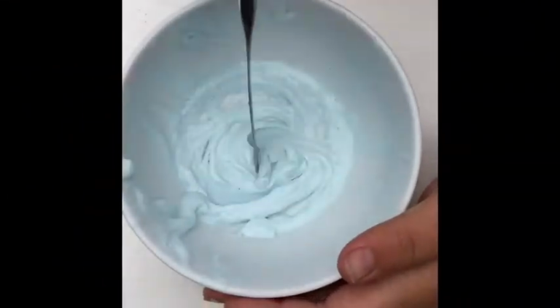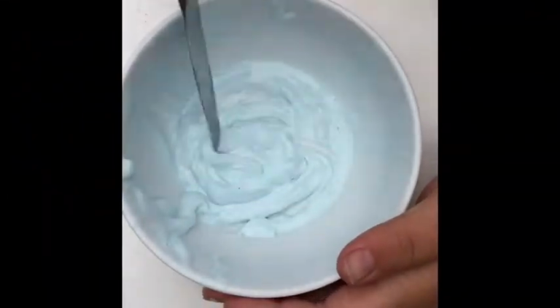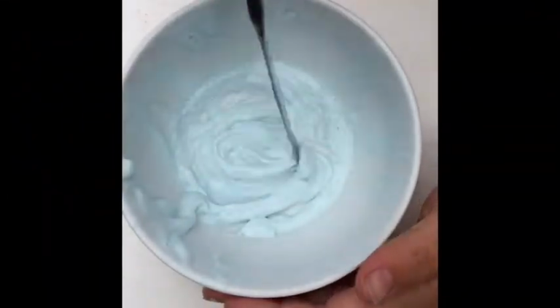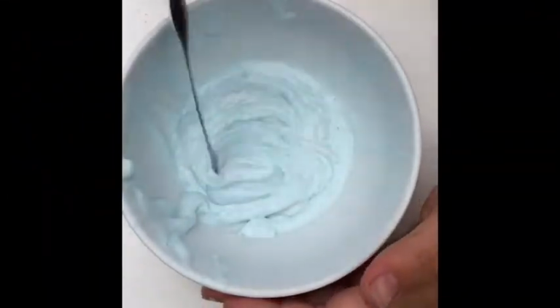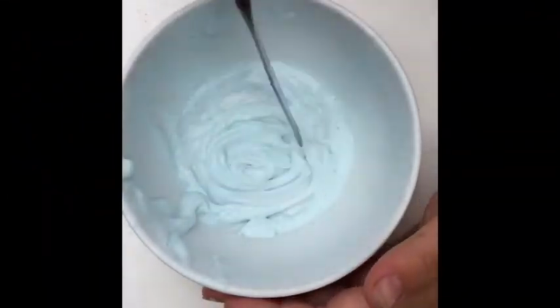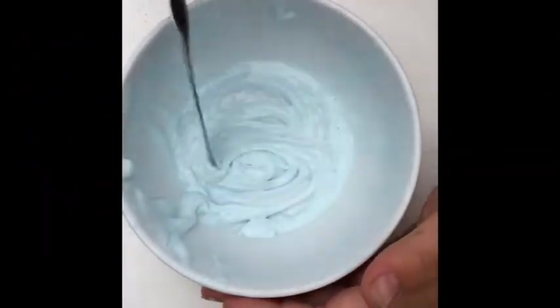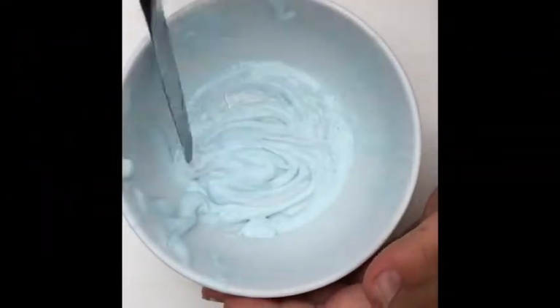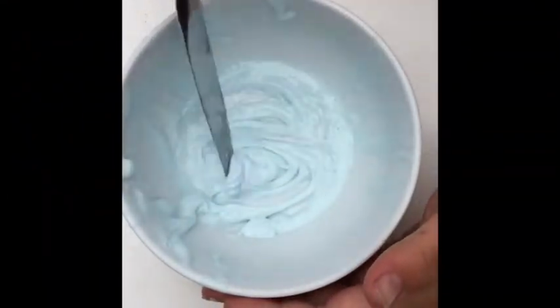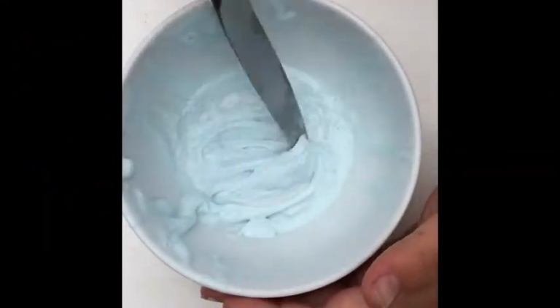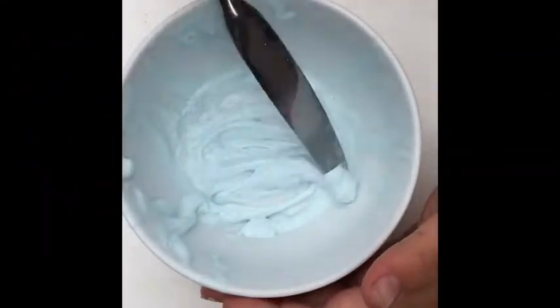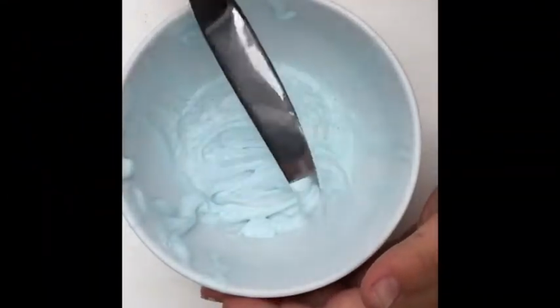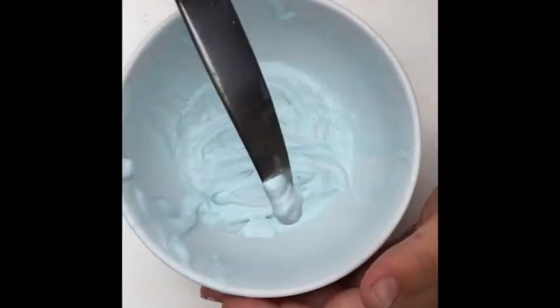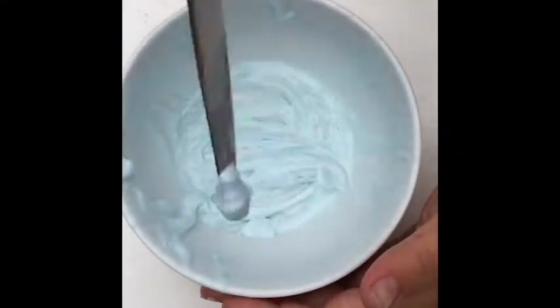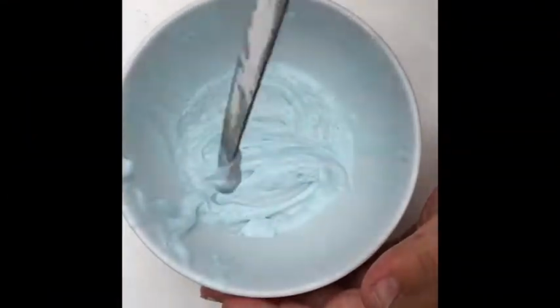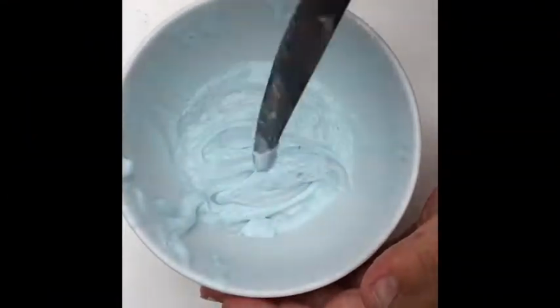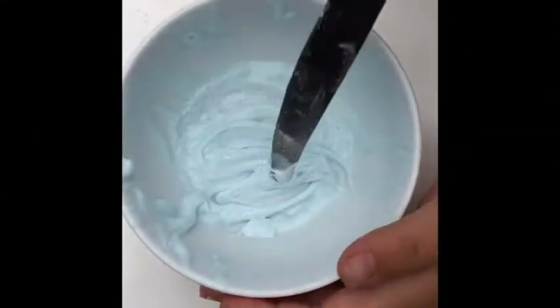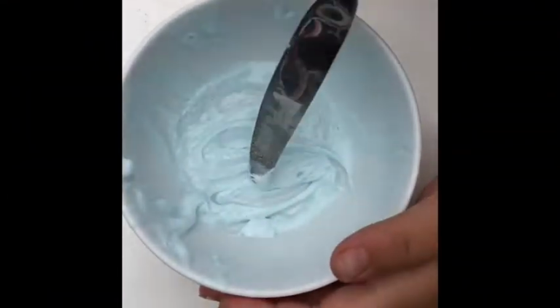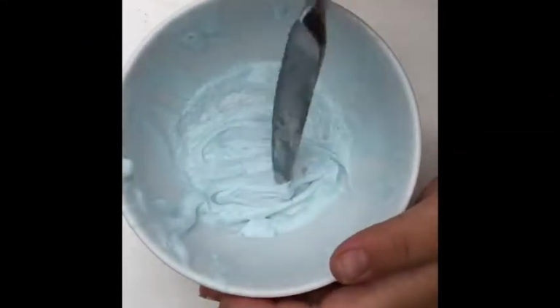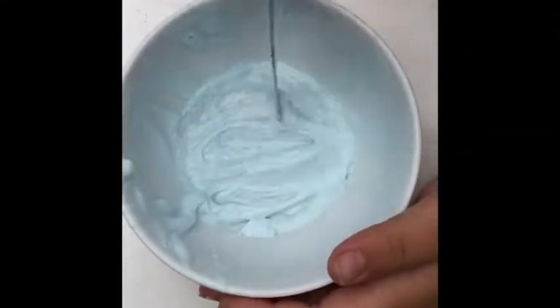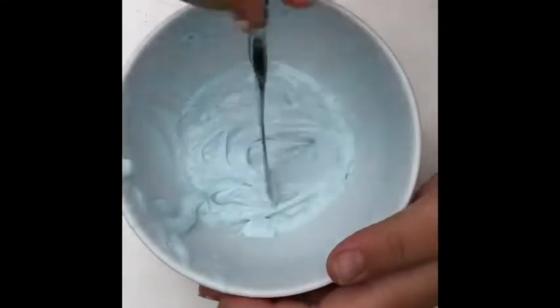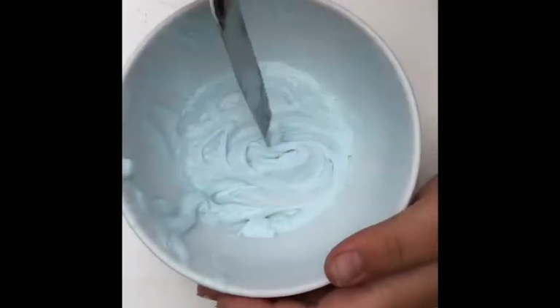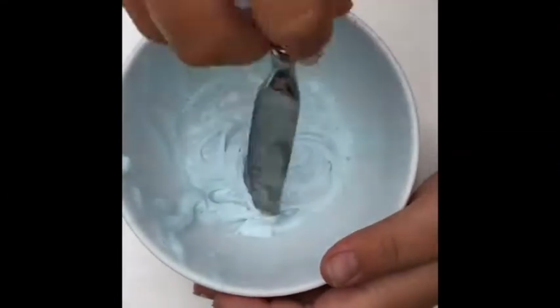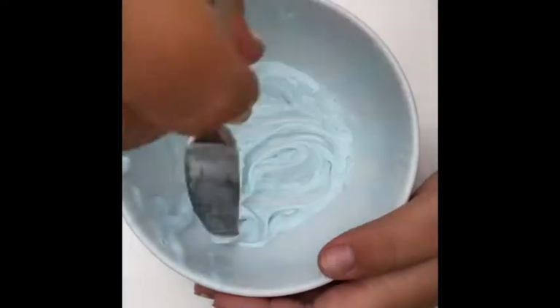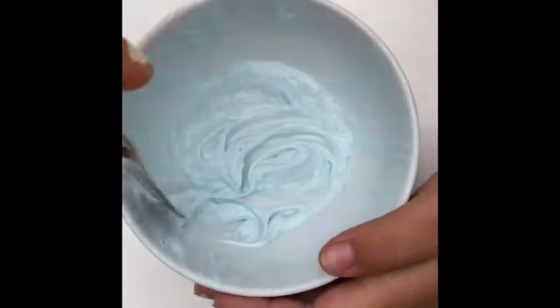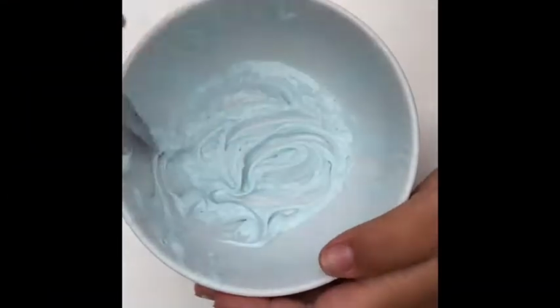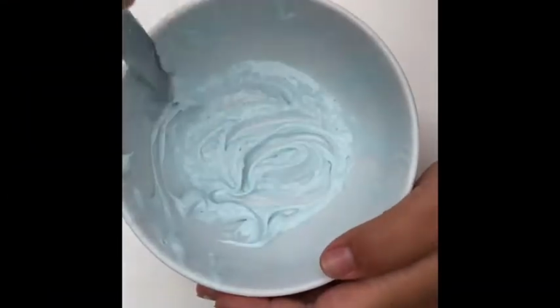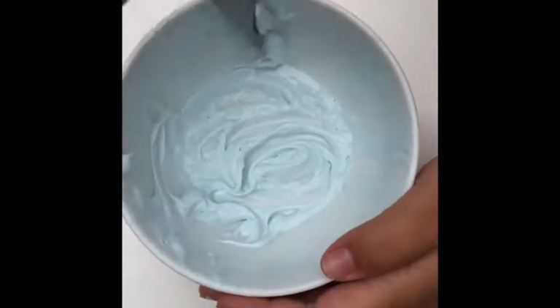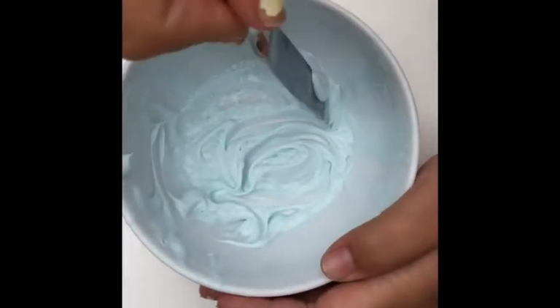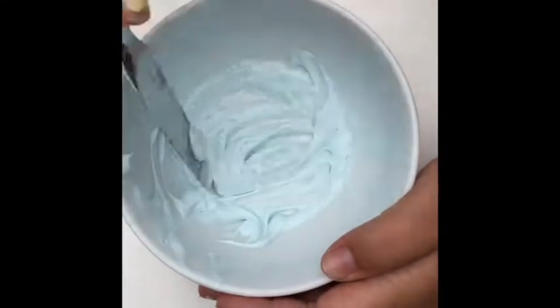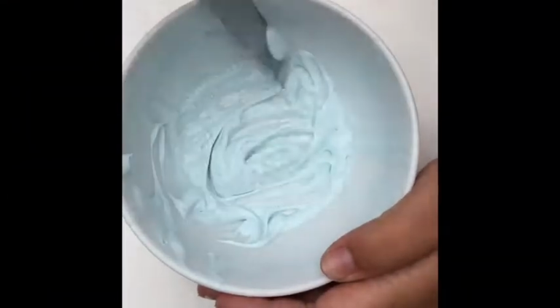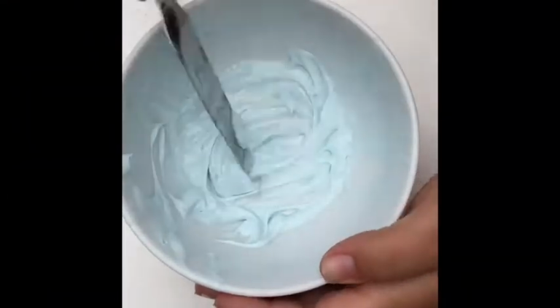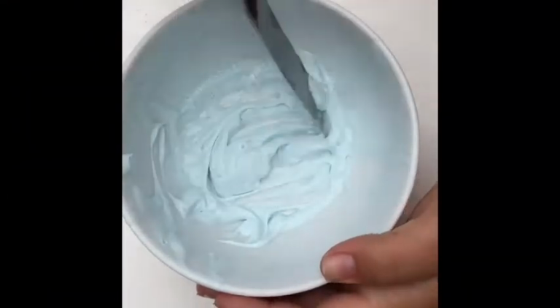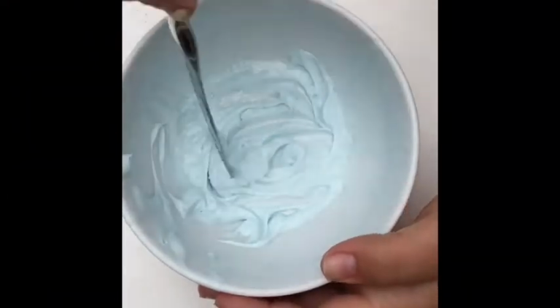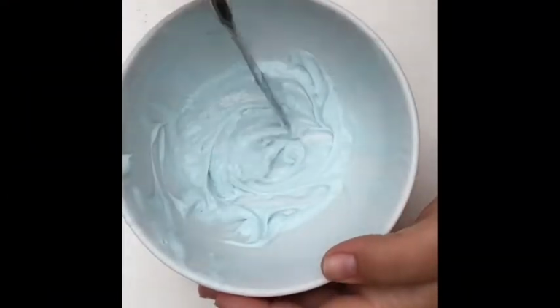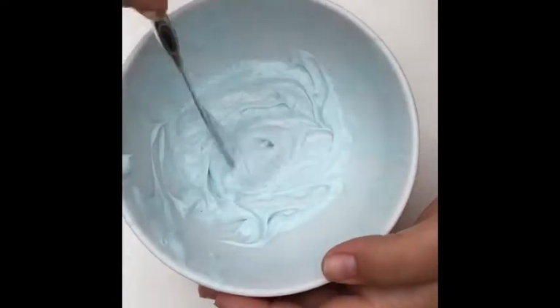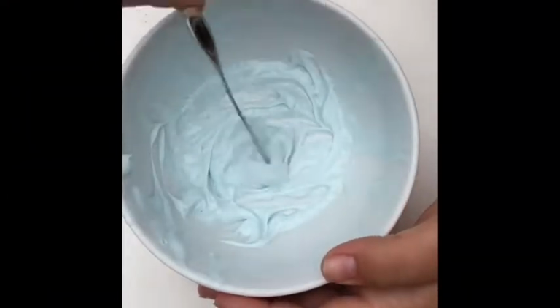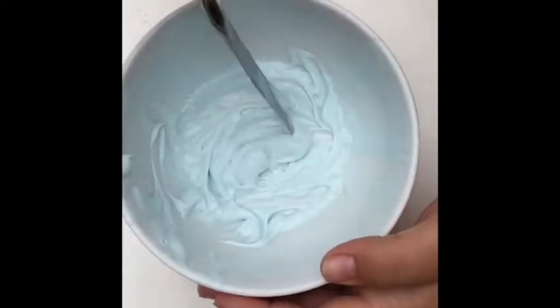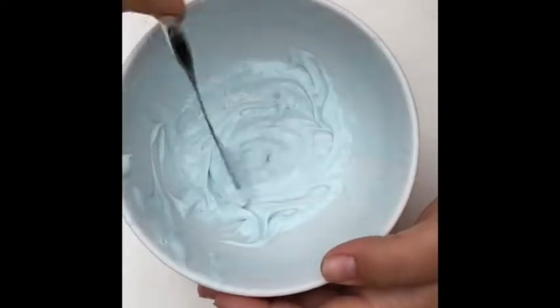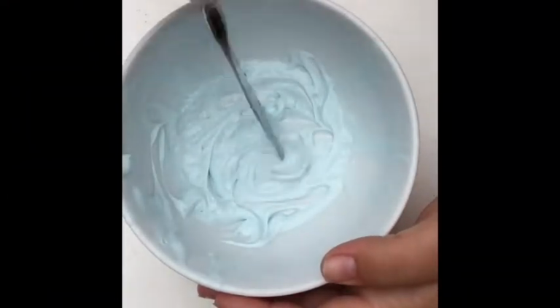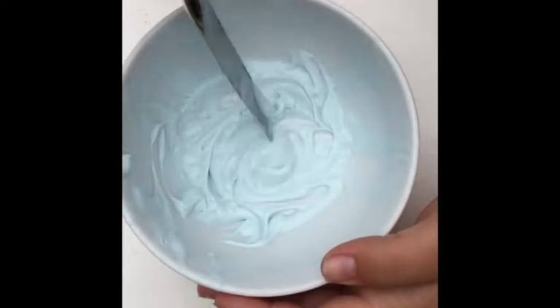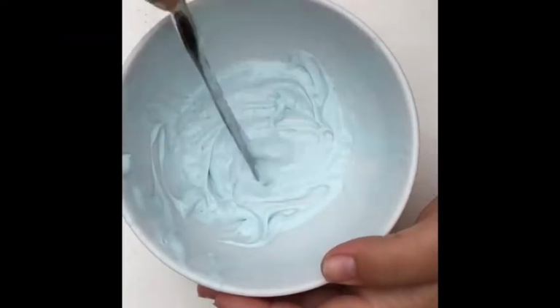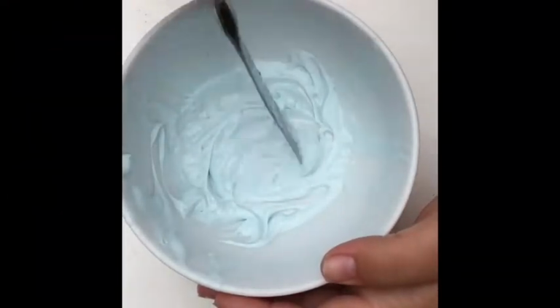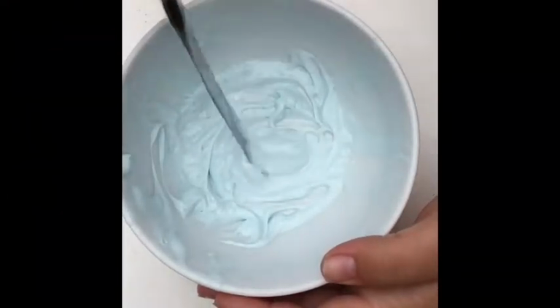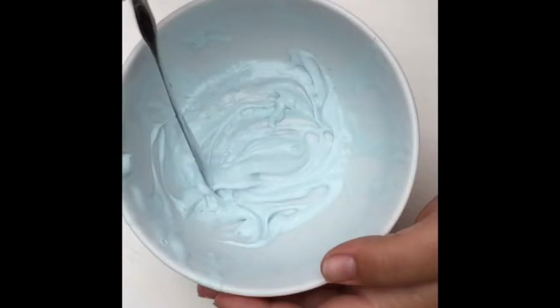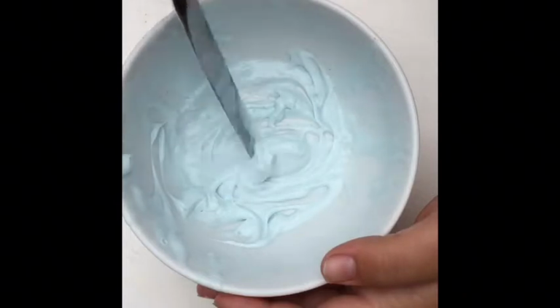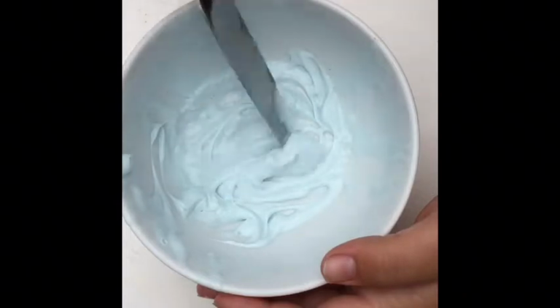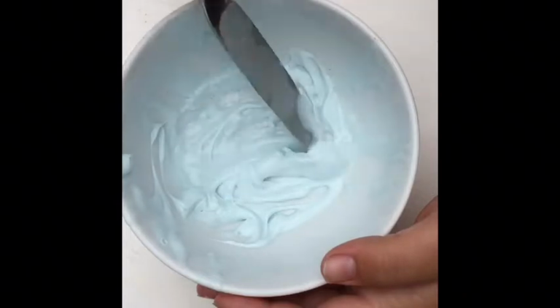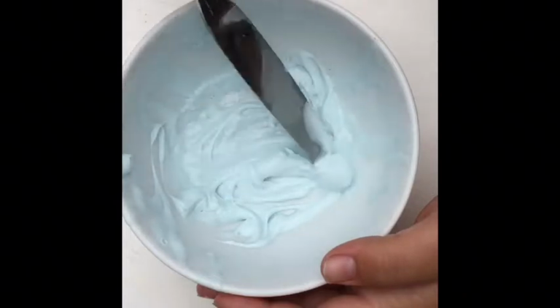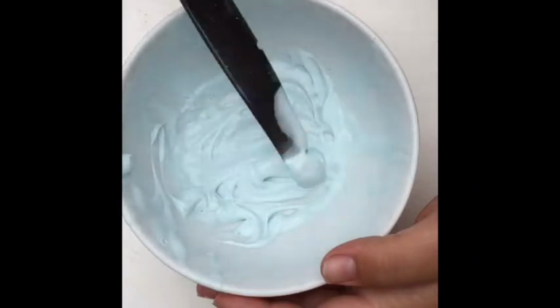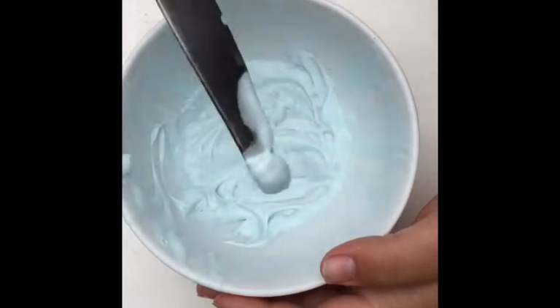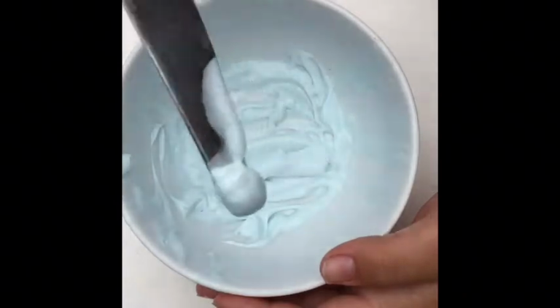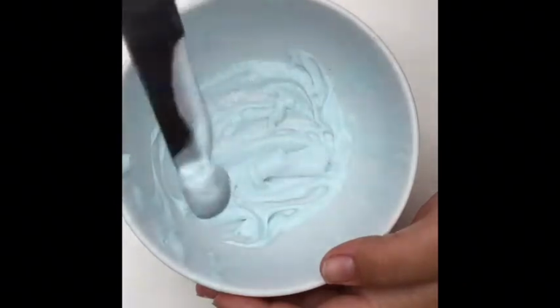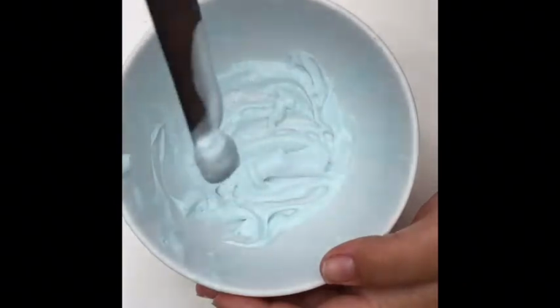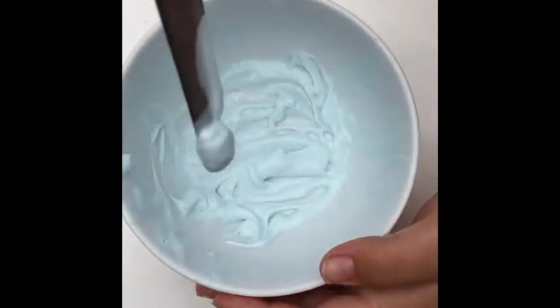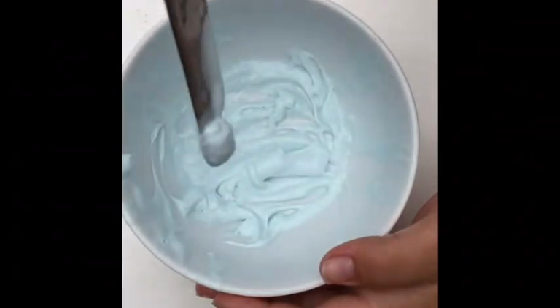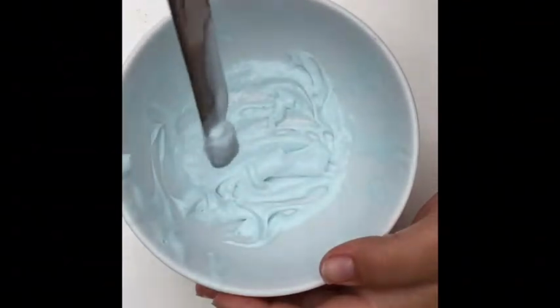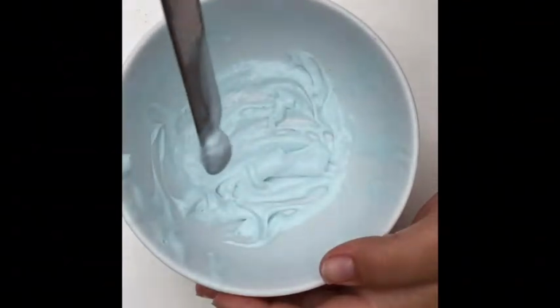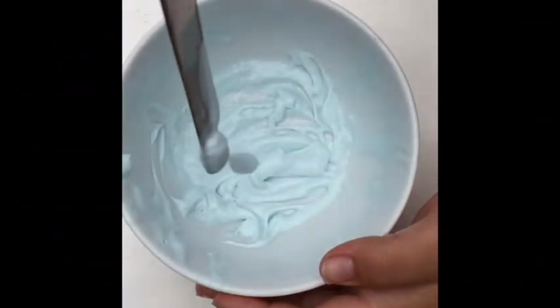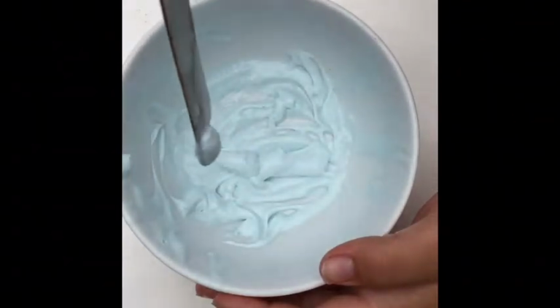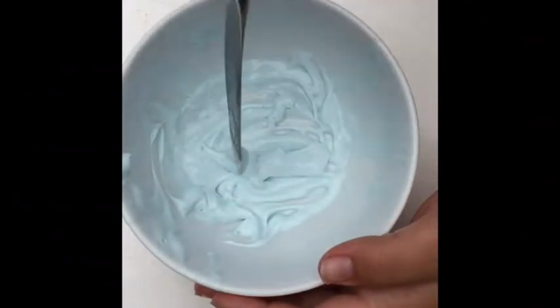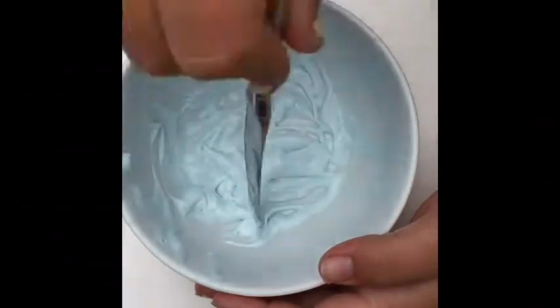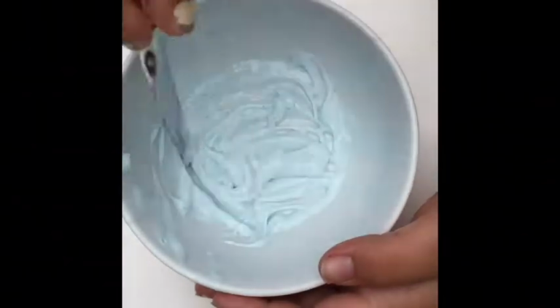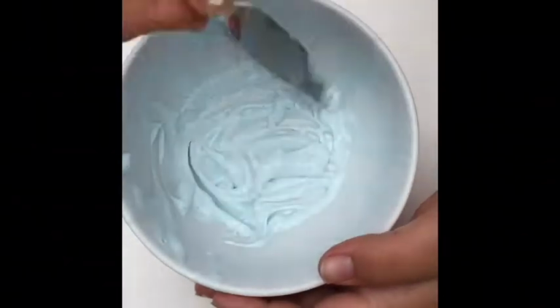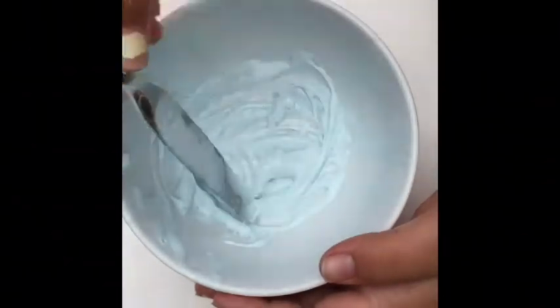I put it in the freezer and I came back with this — kind of like a toothpaste texture. But definitely not slime.